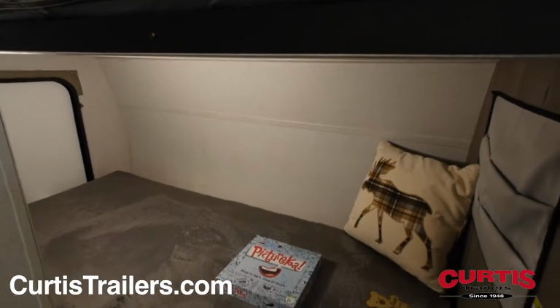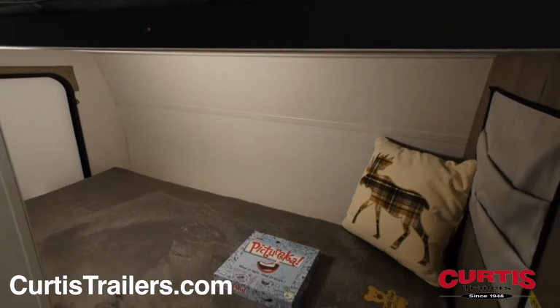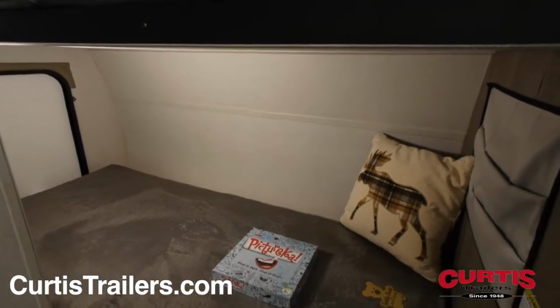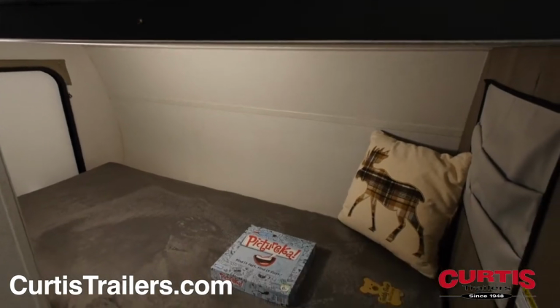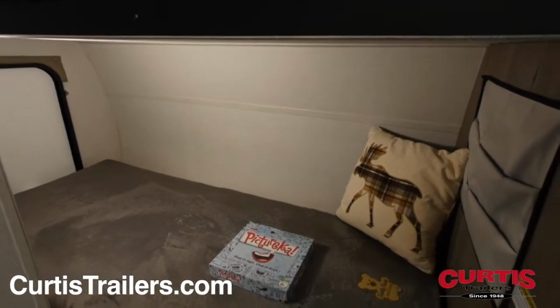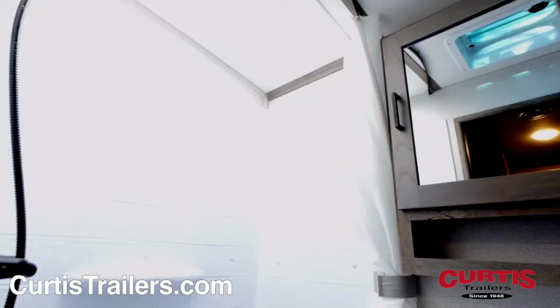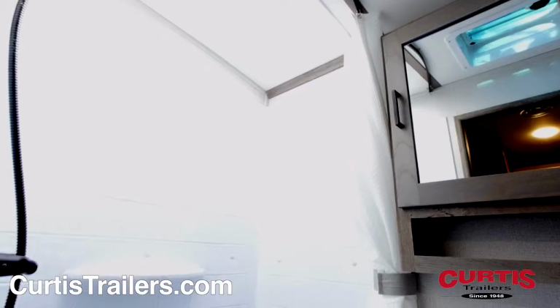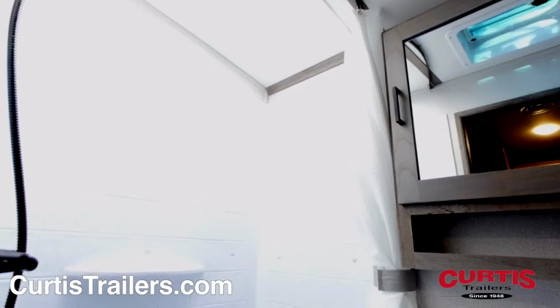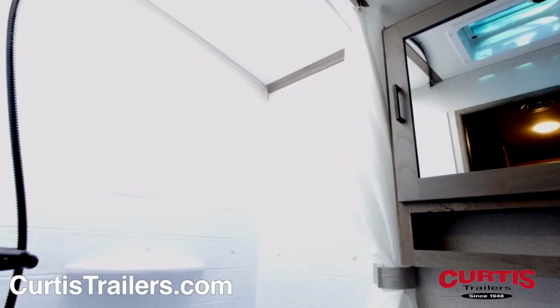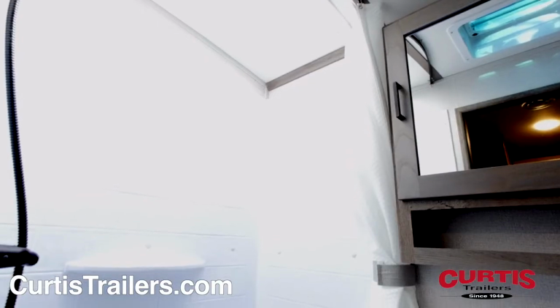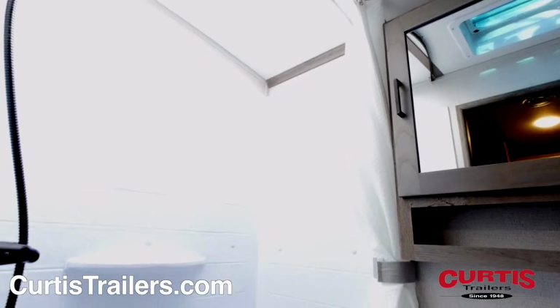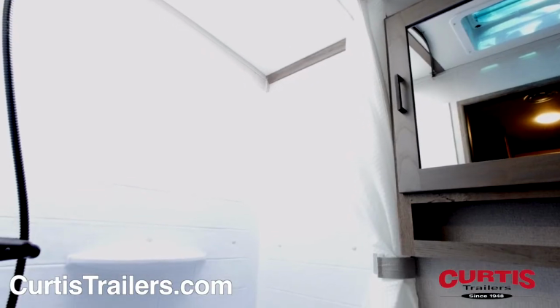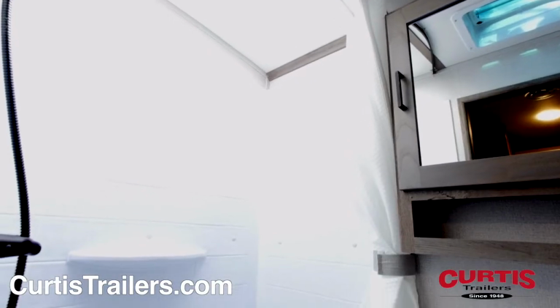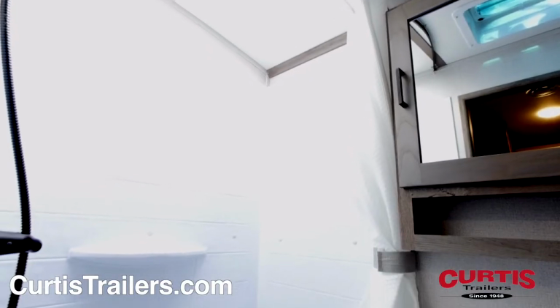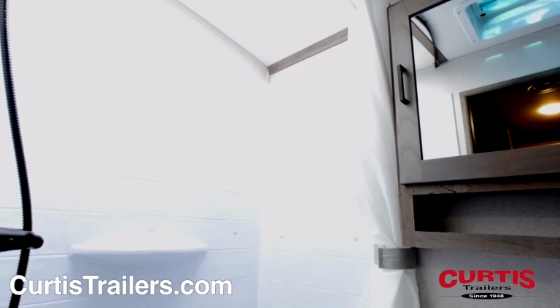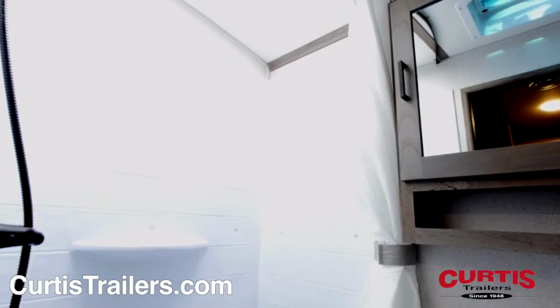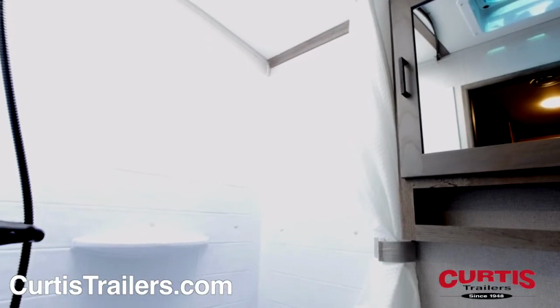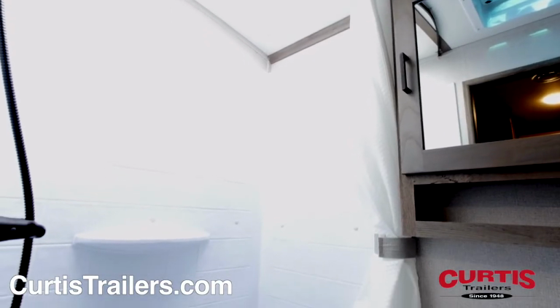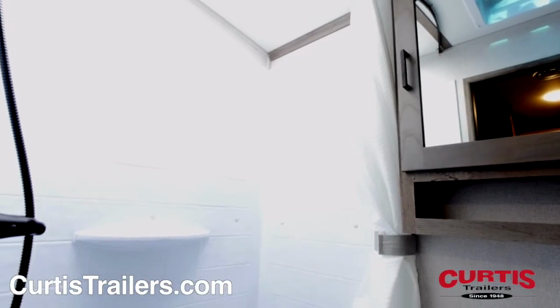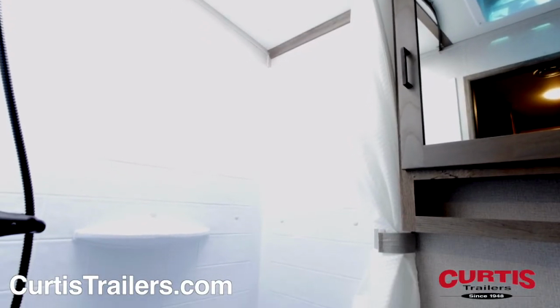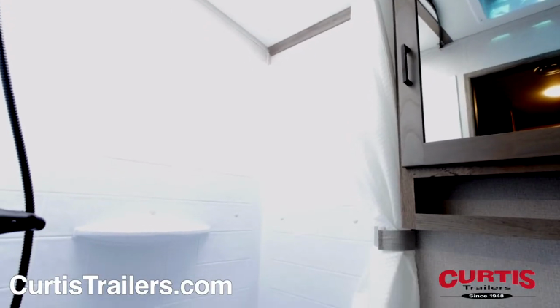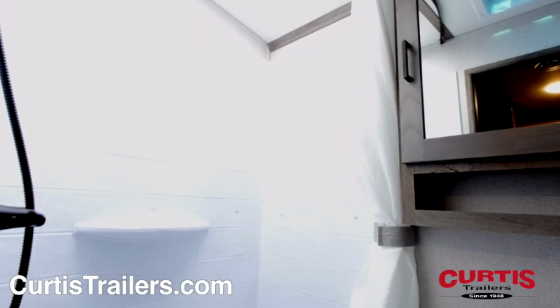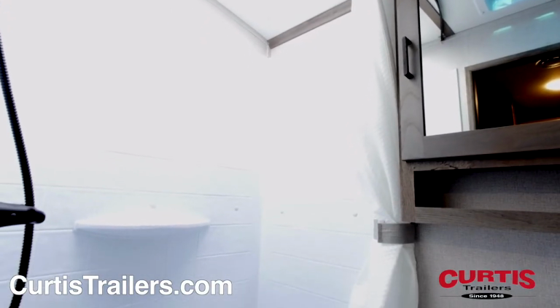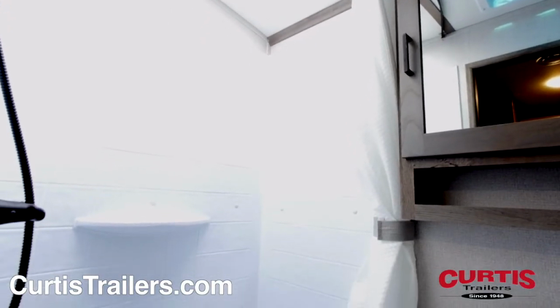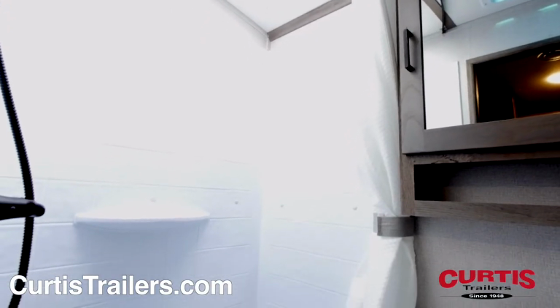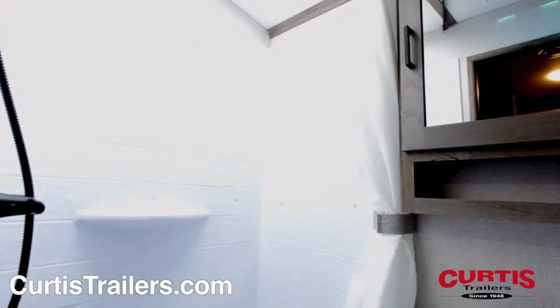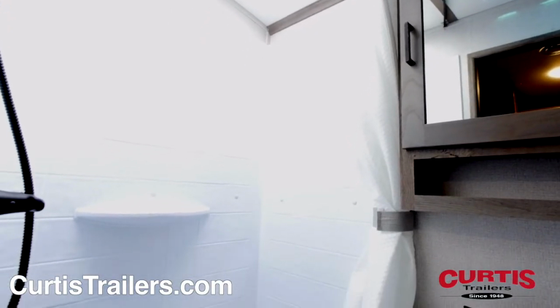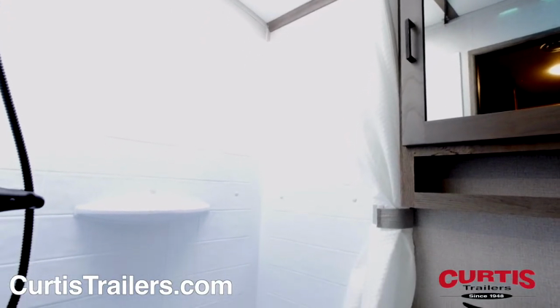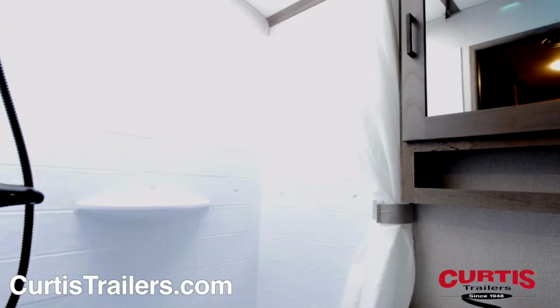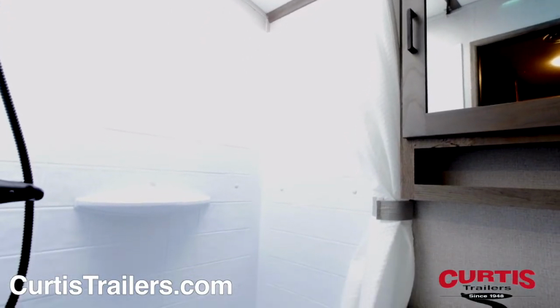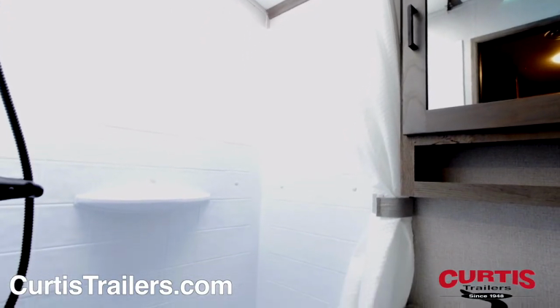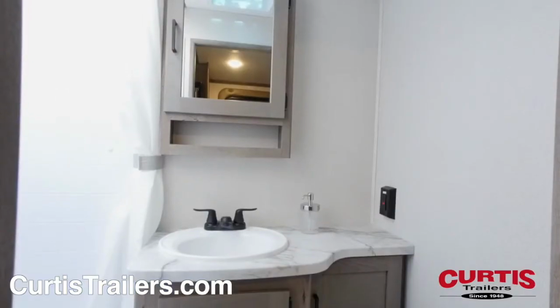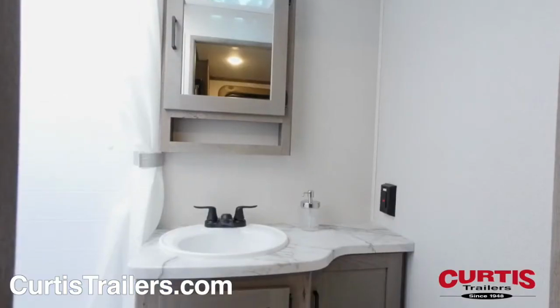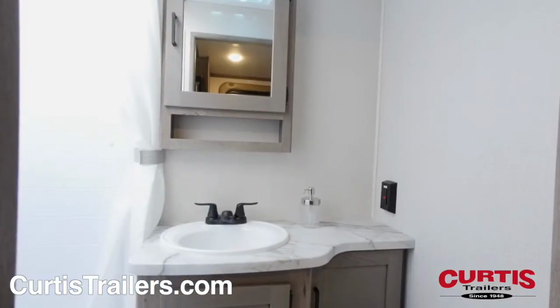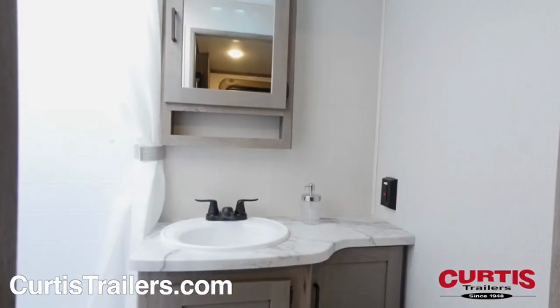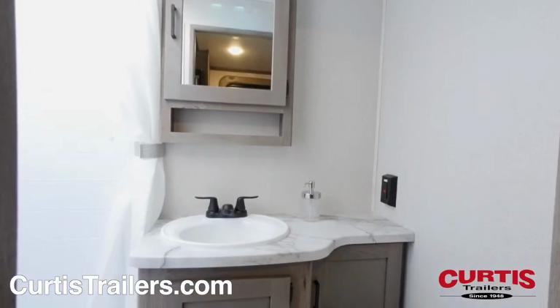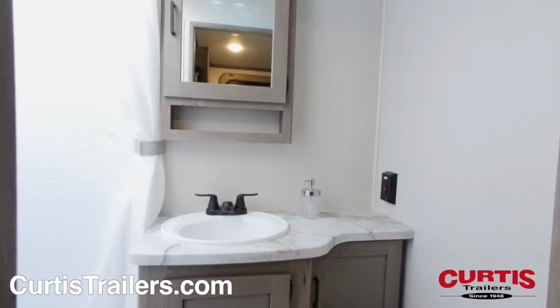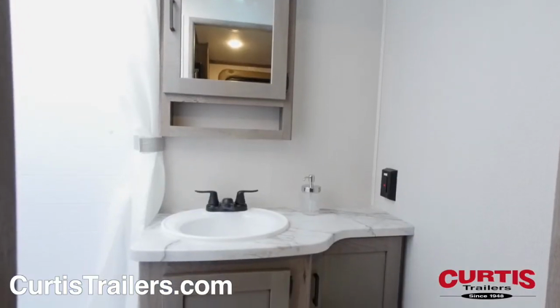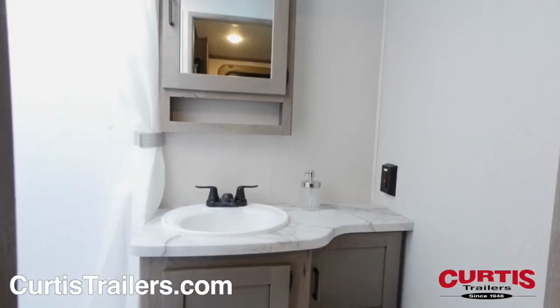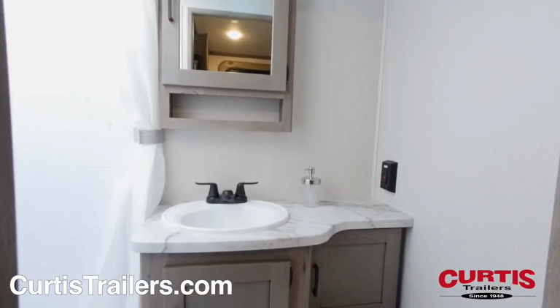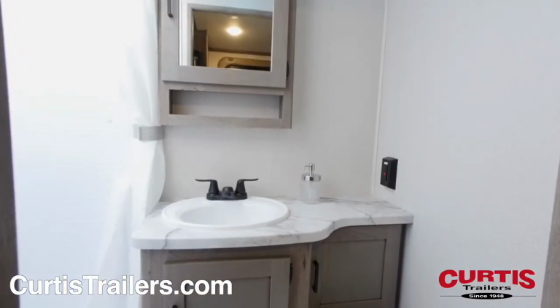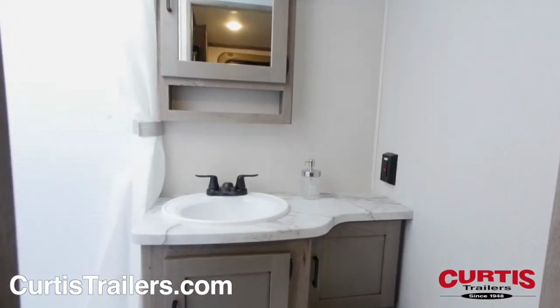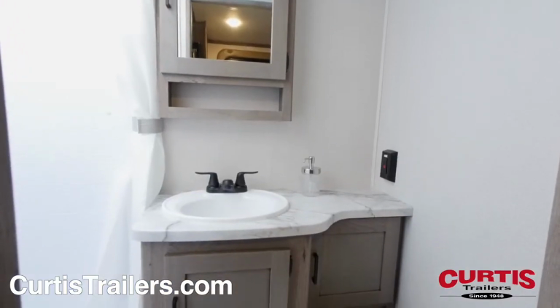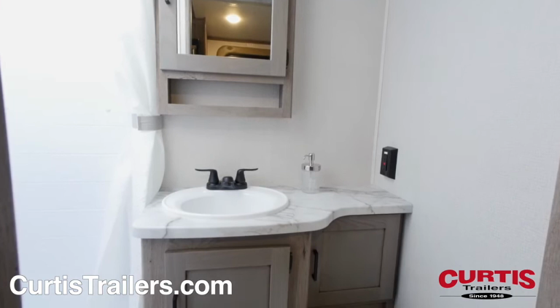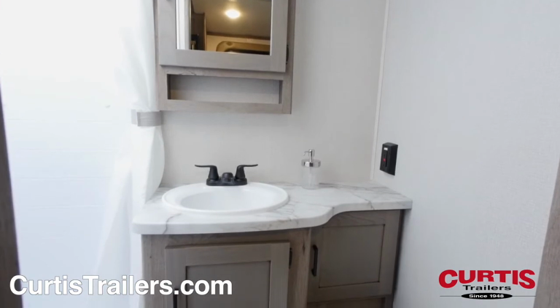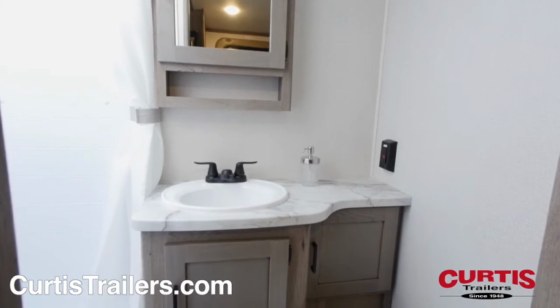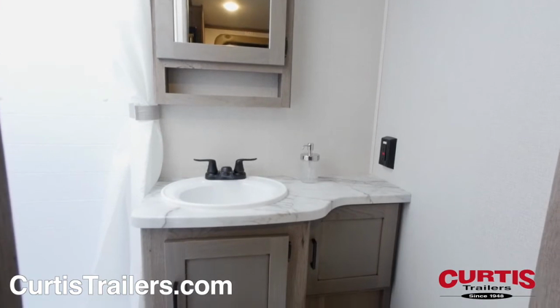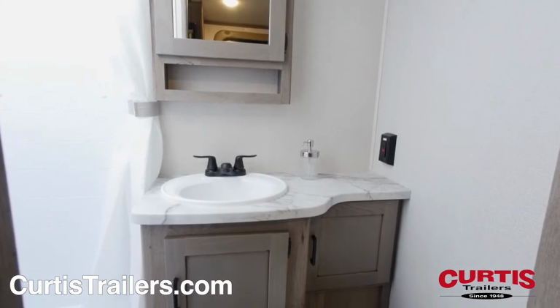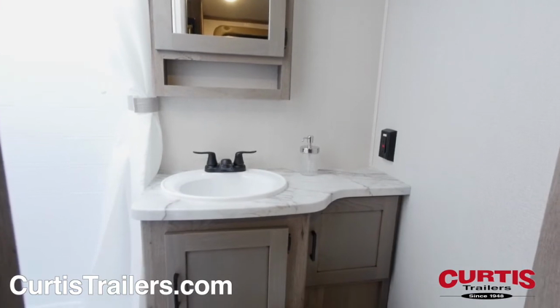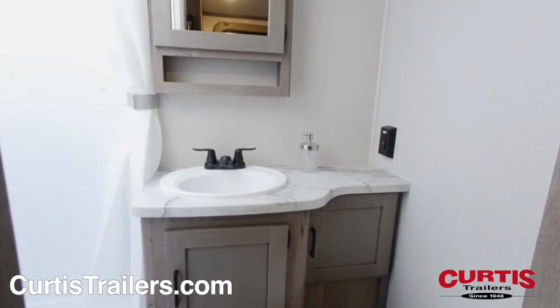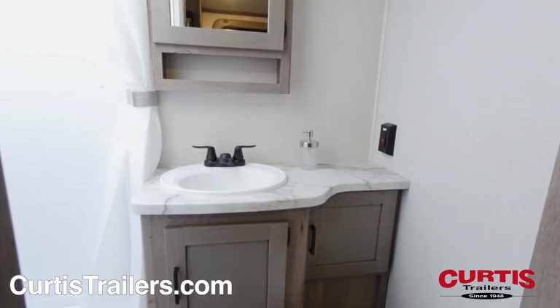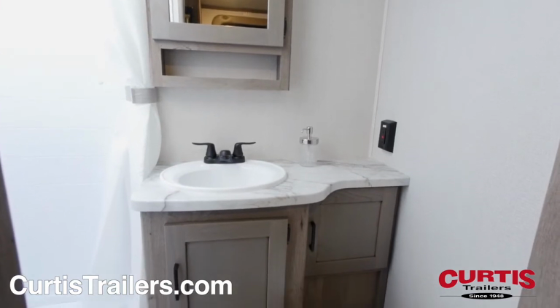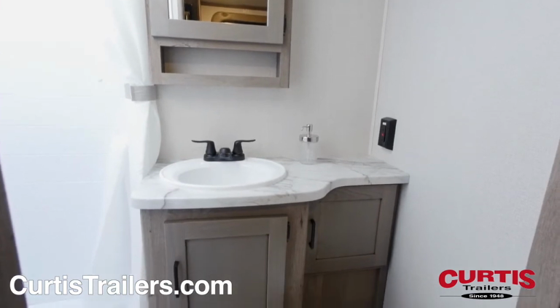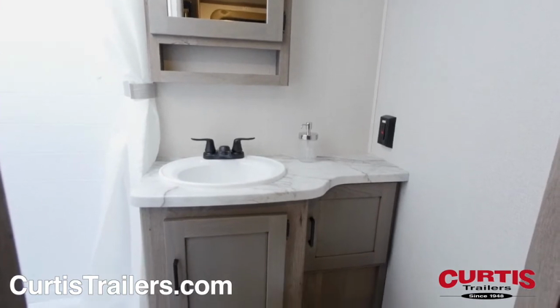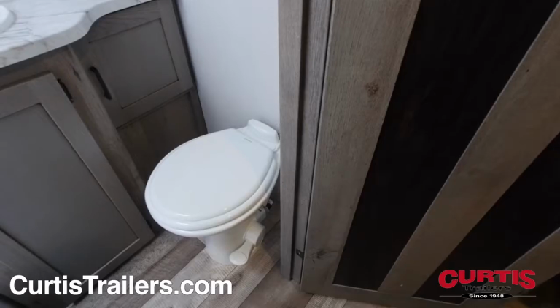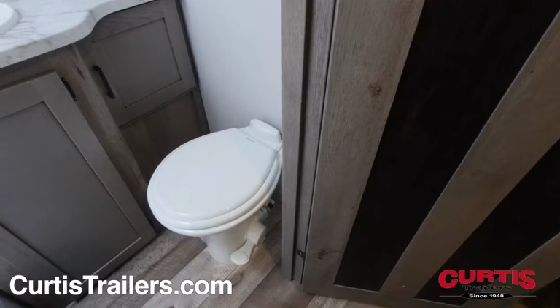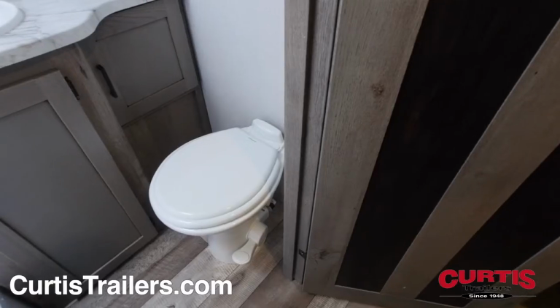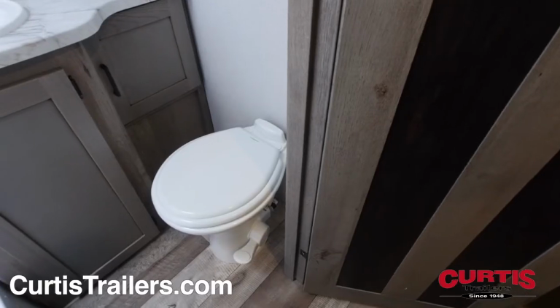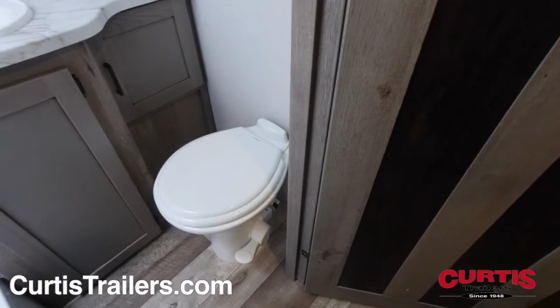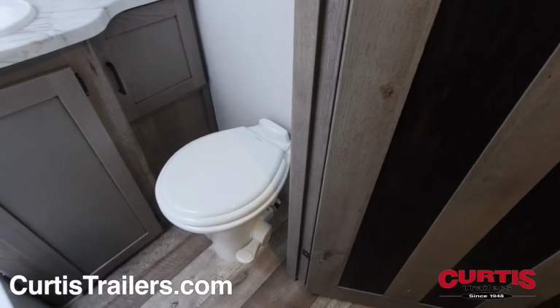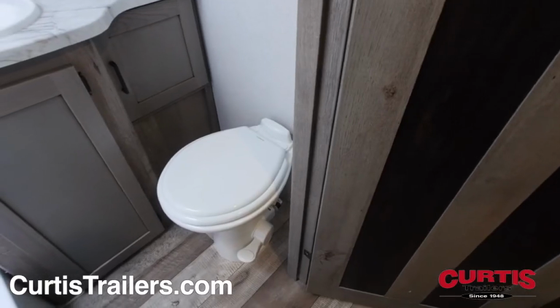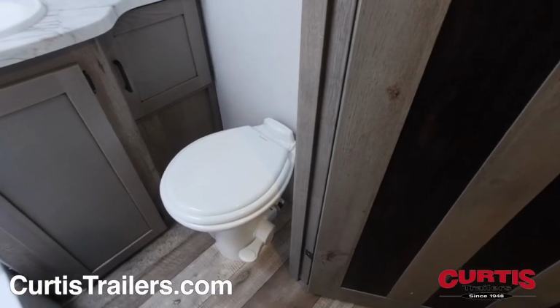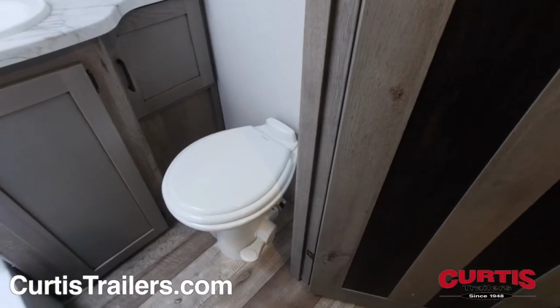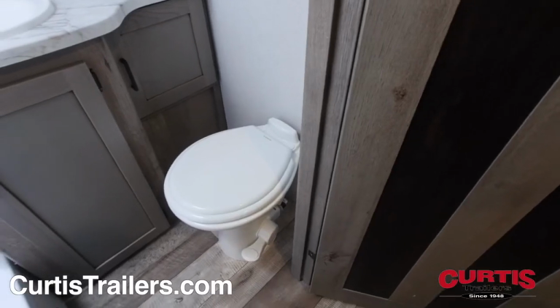You'll also appreciate the bathroom skylight radius shower, mirrored medicine cabinet with sink, and porcelain foot flush toilet.